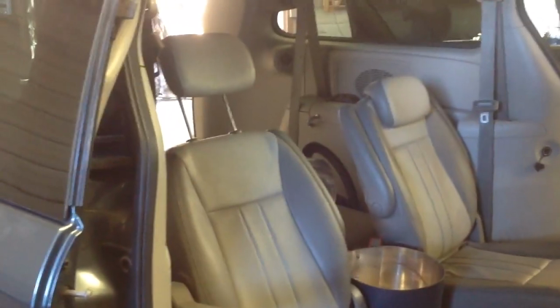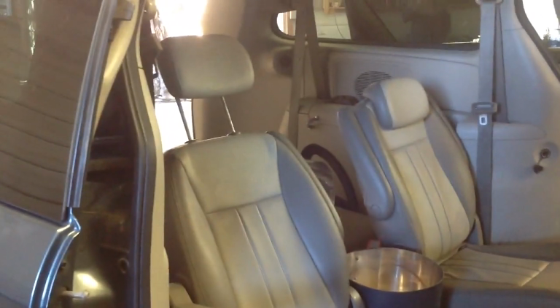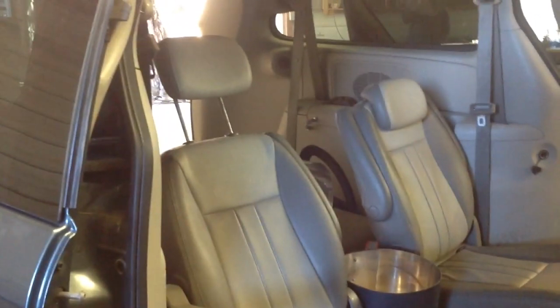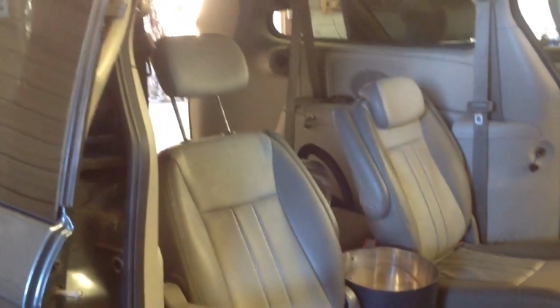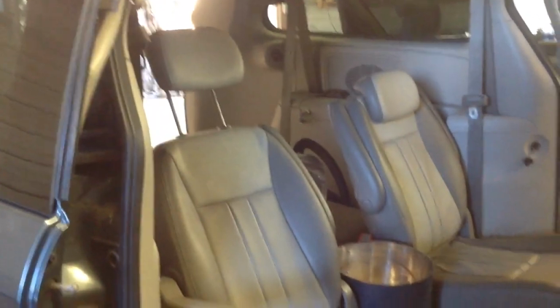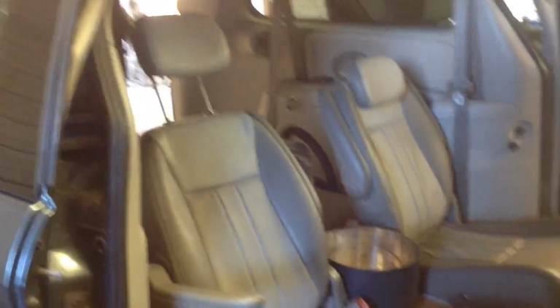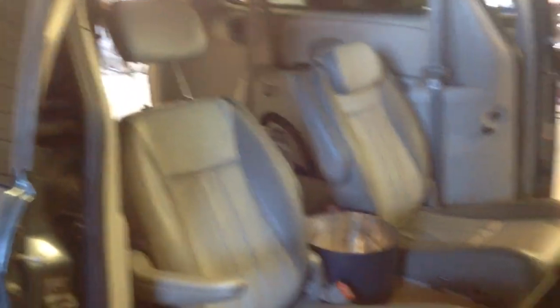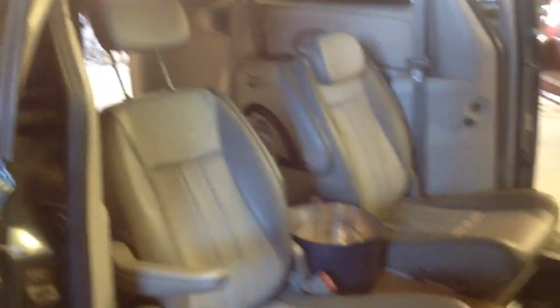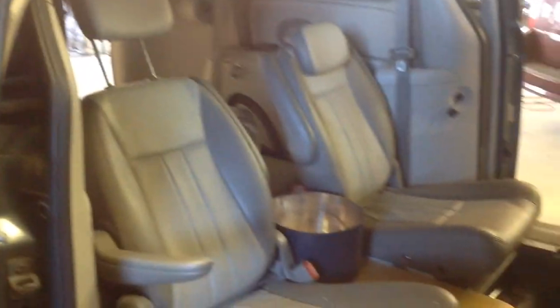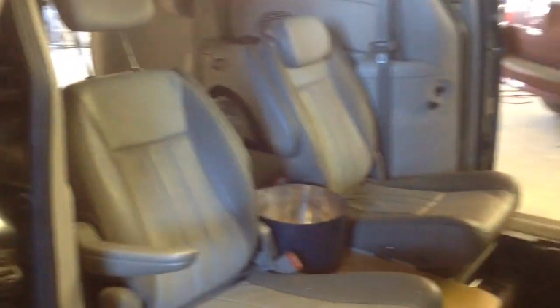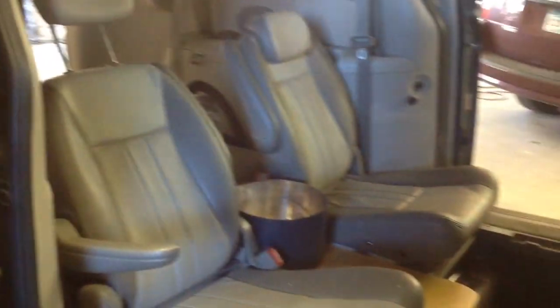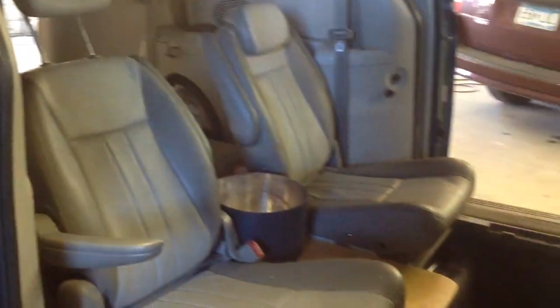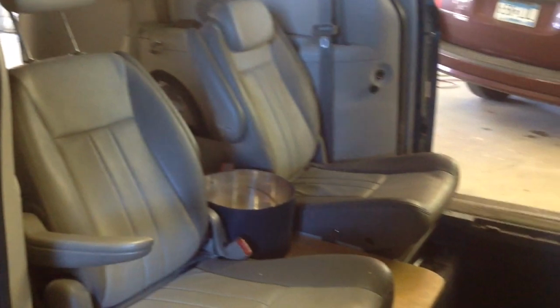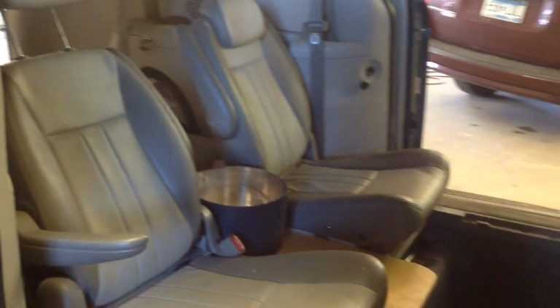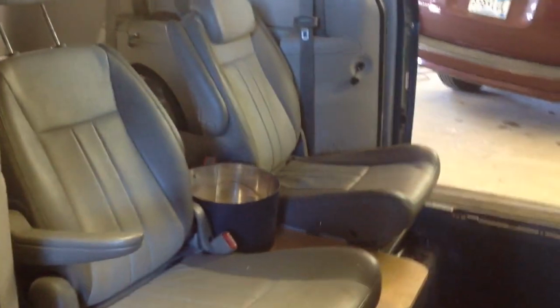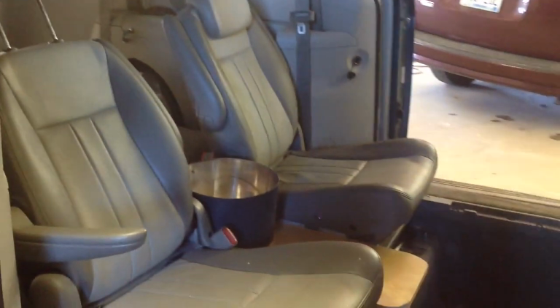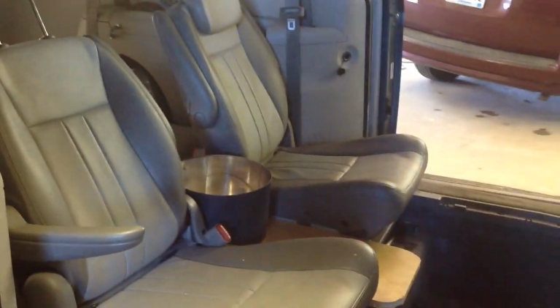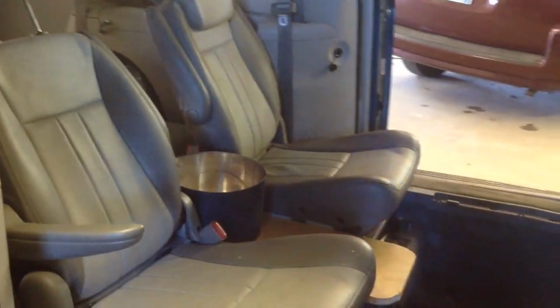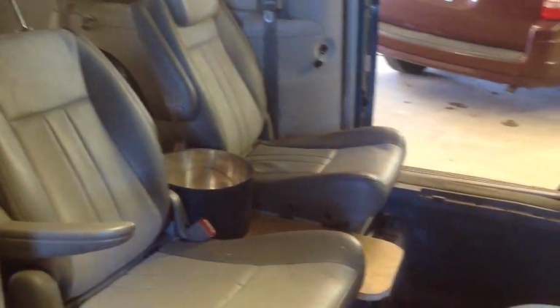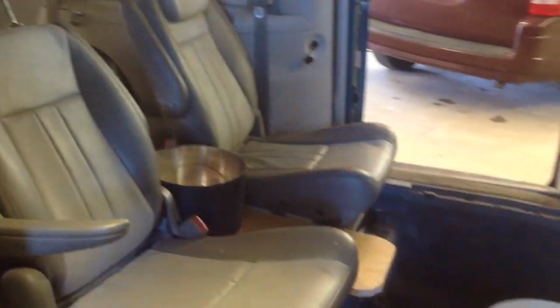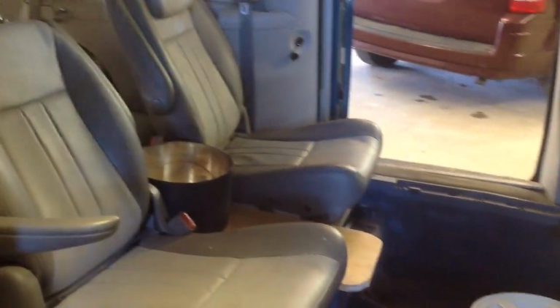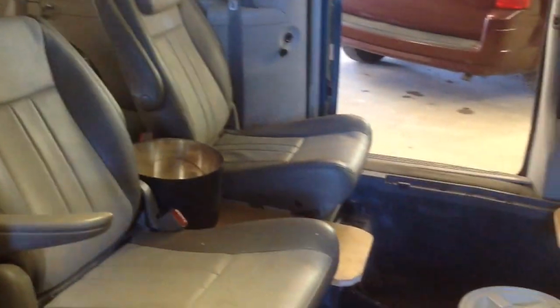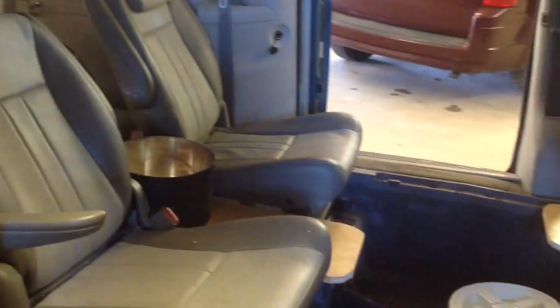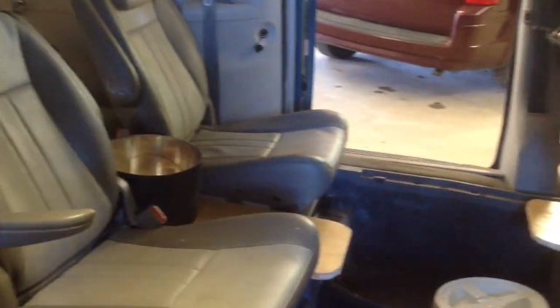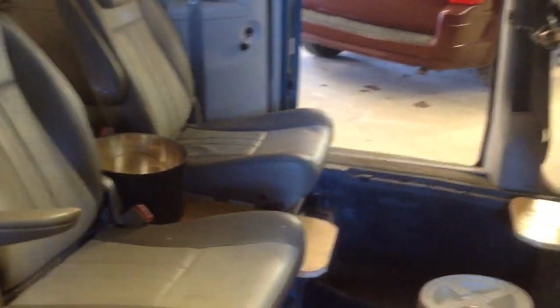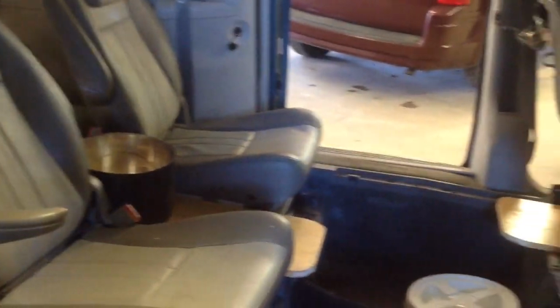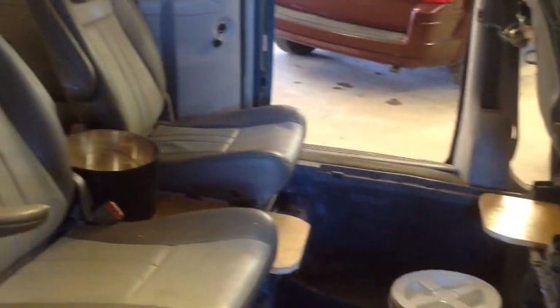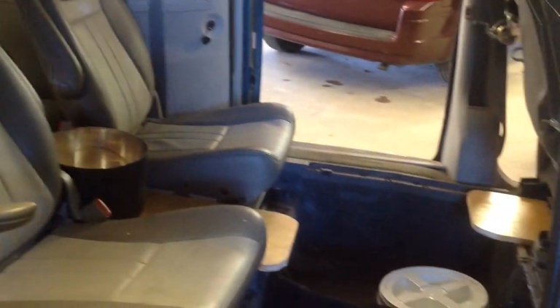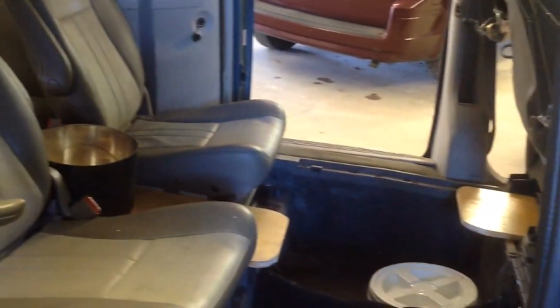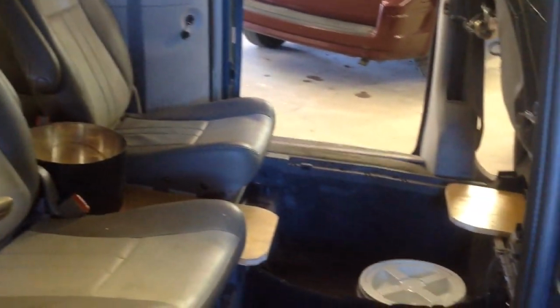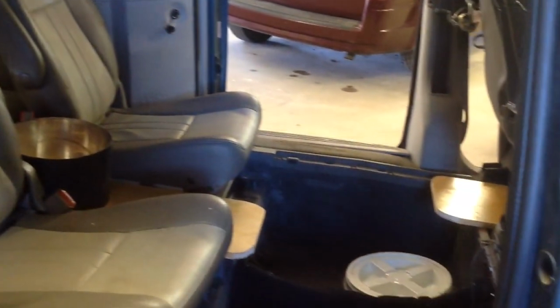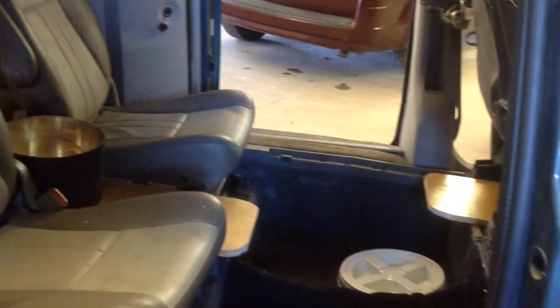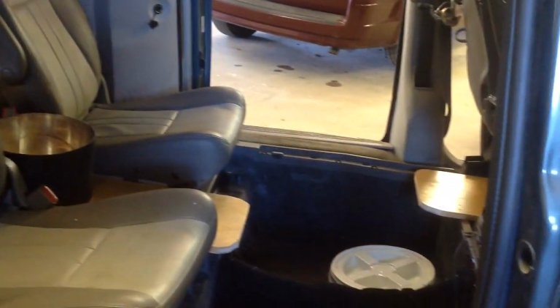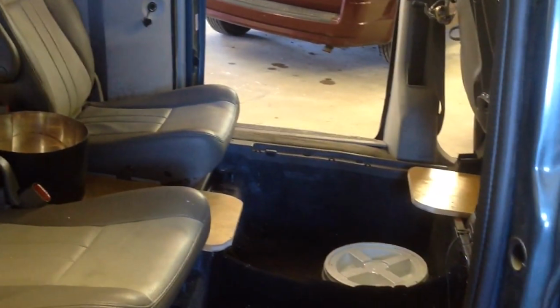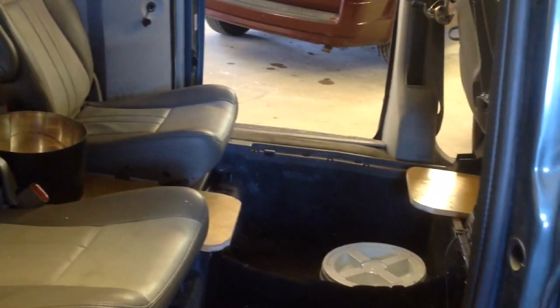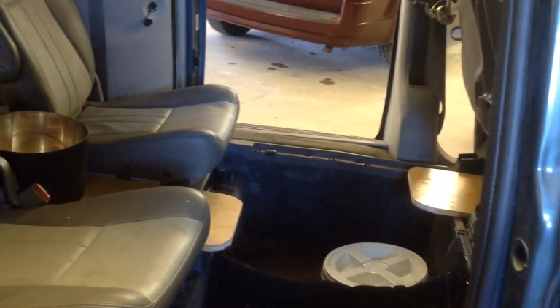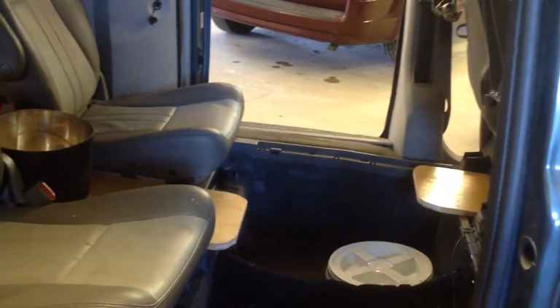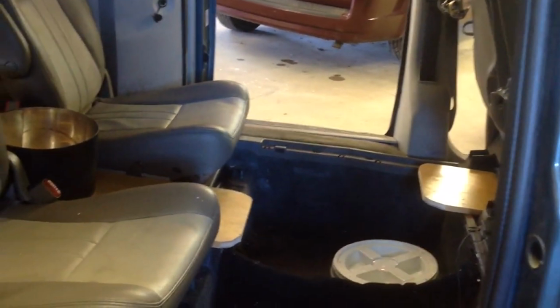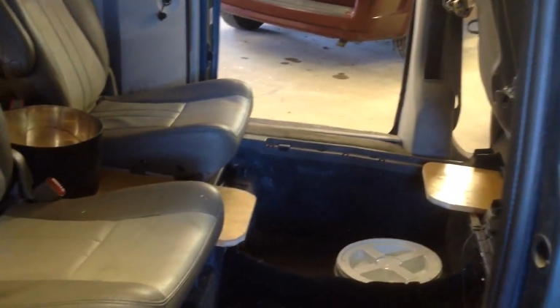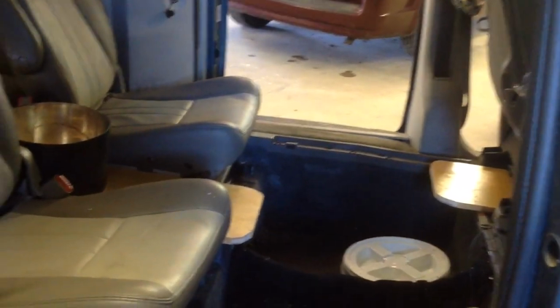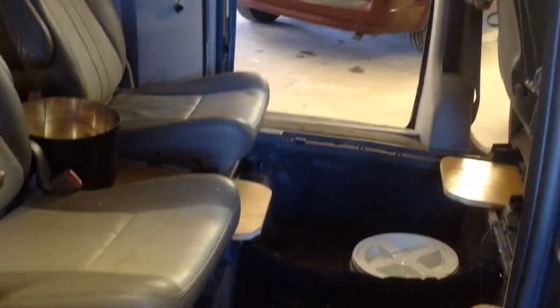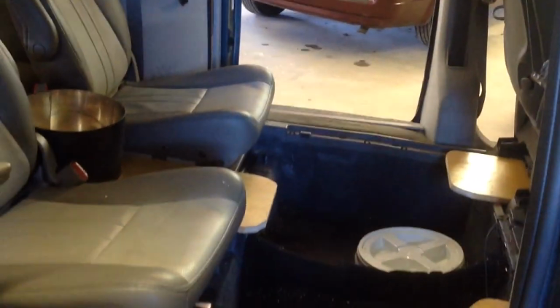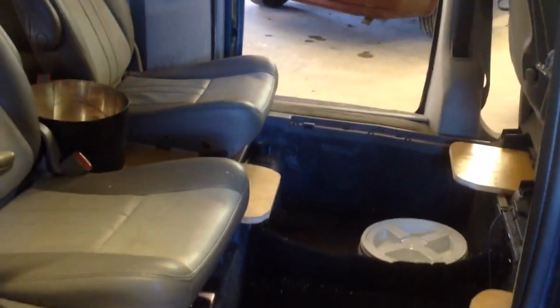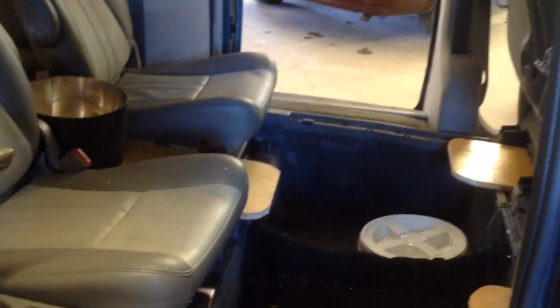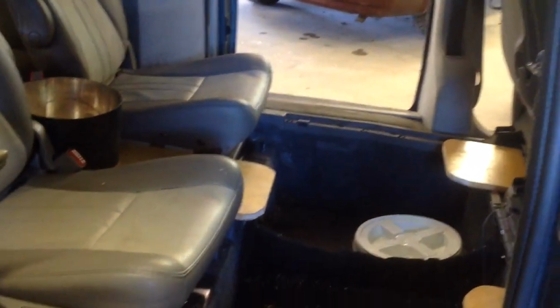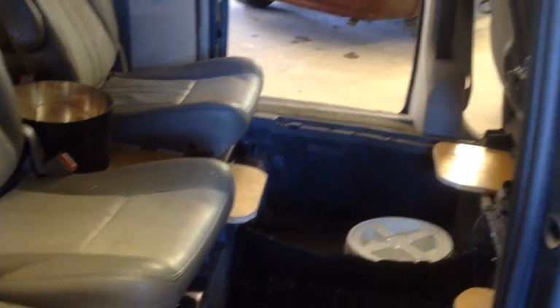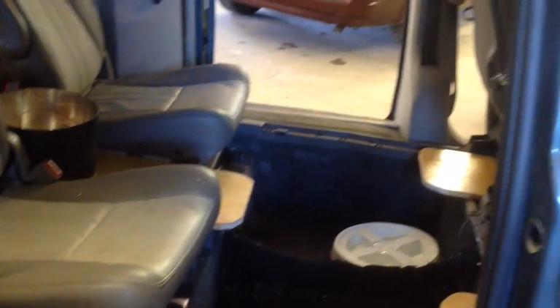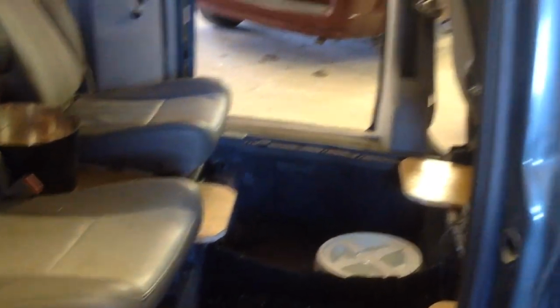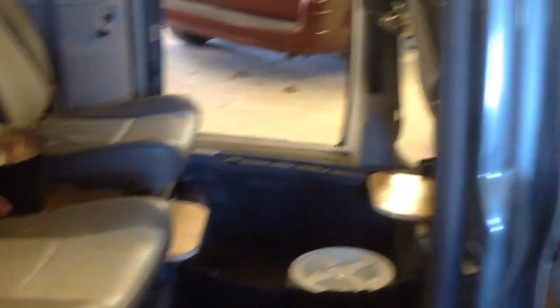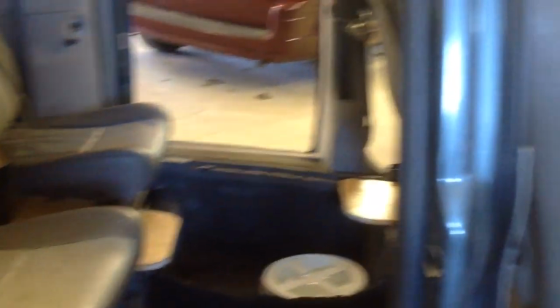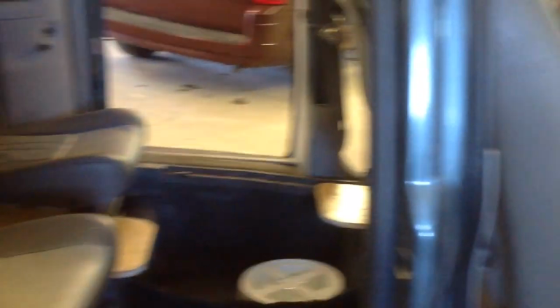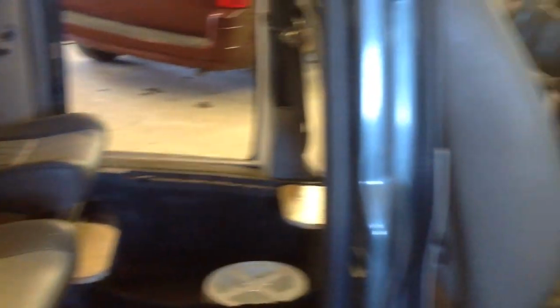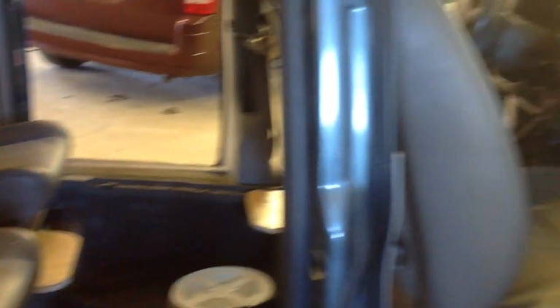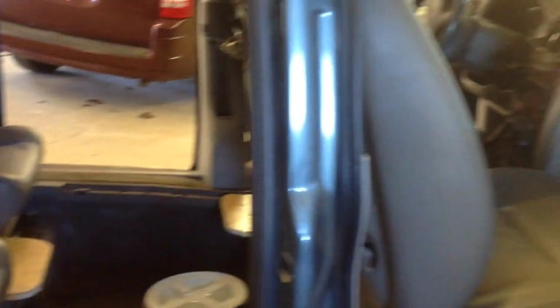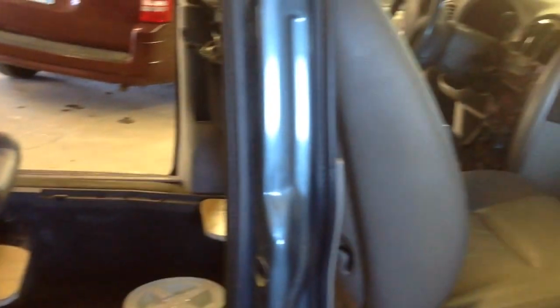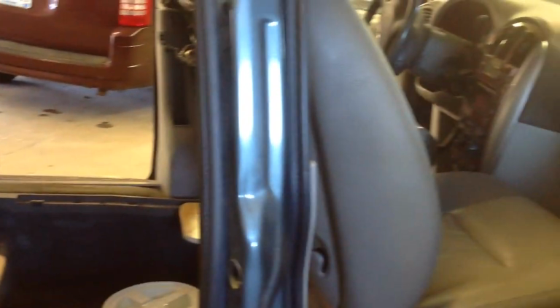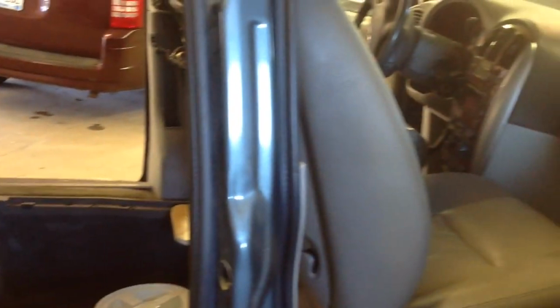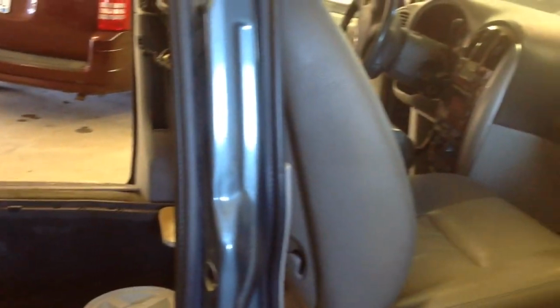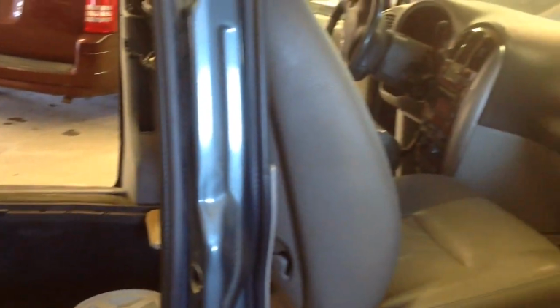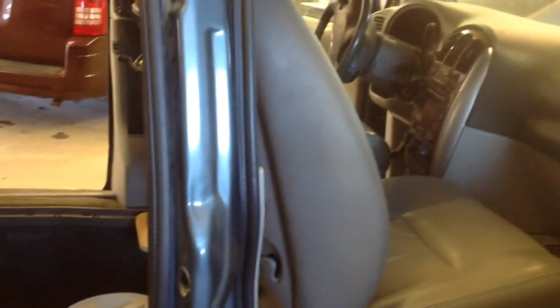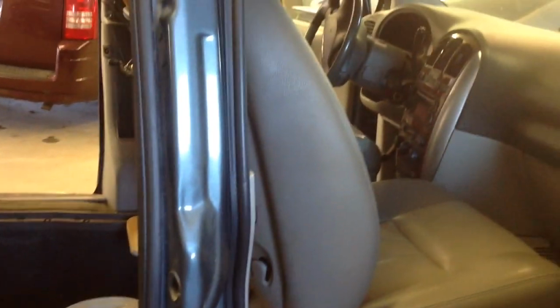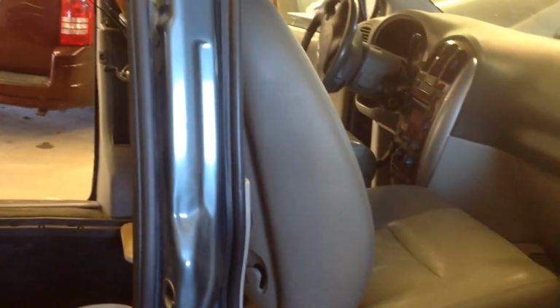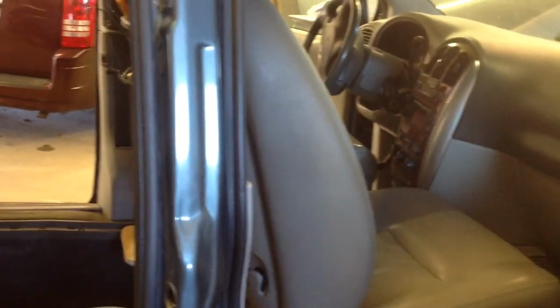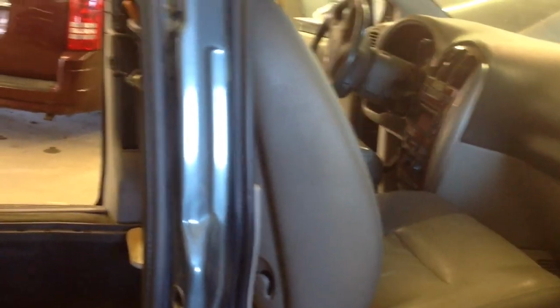It's got plenty of room. Seats fold. There you go.